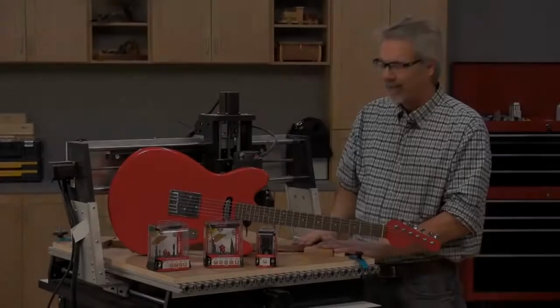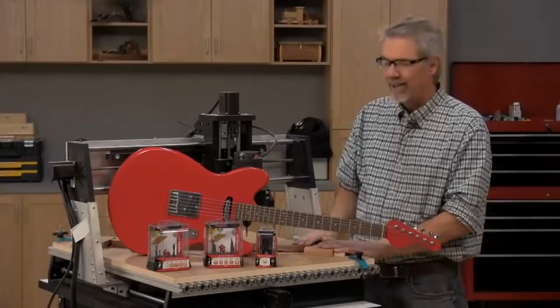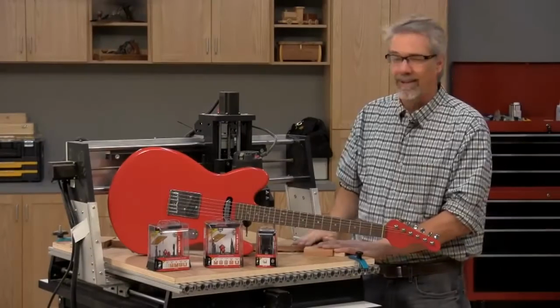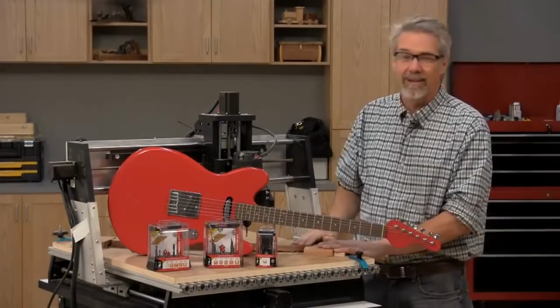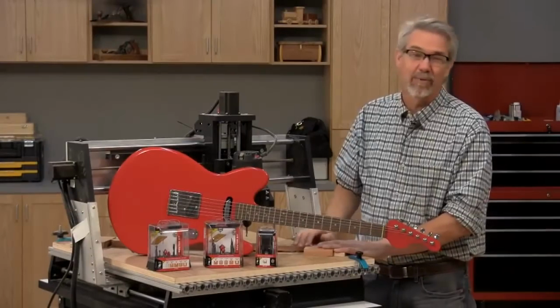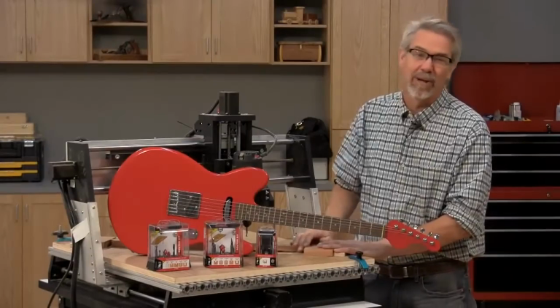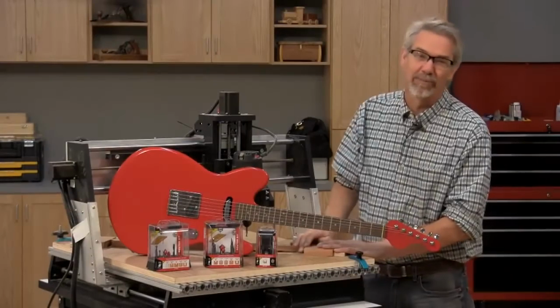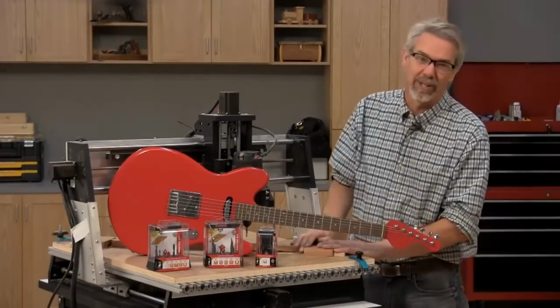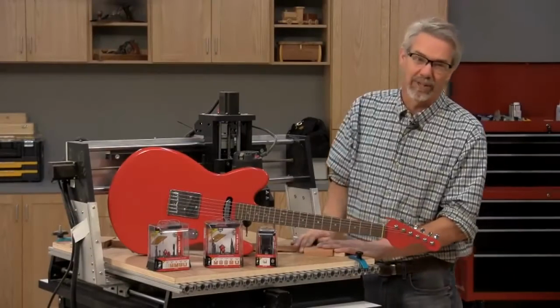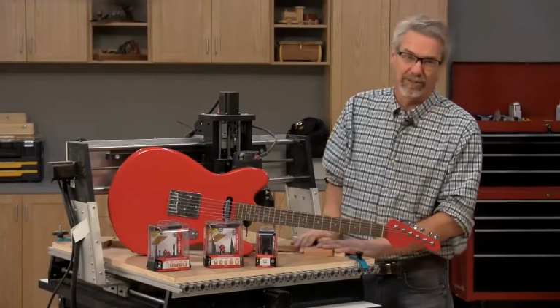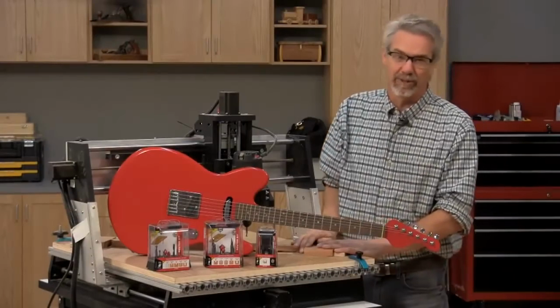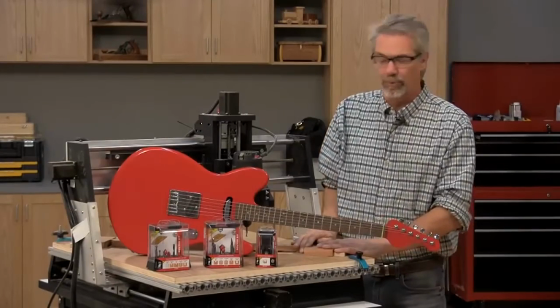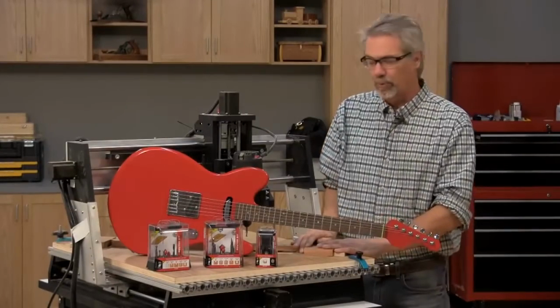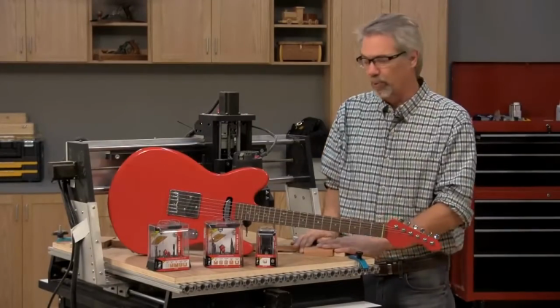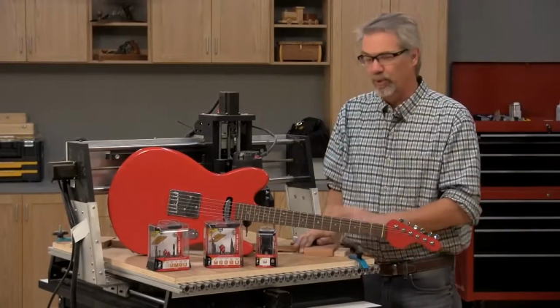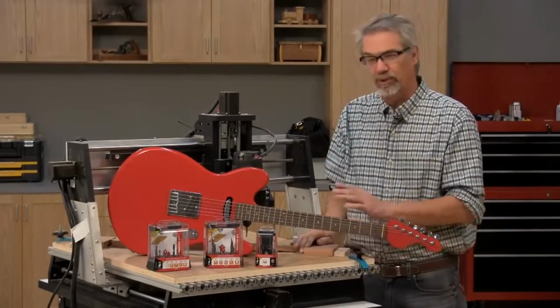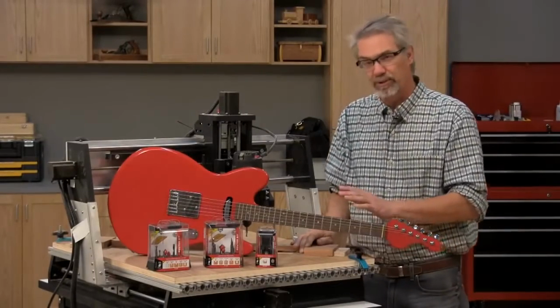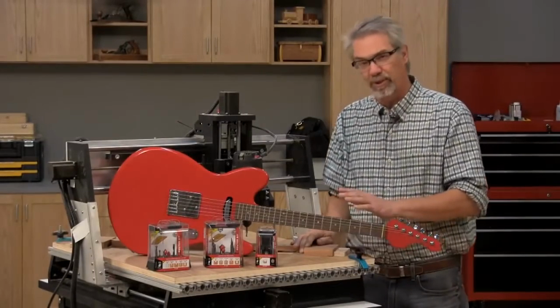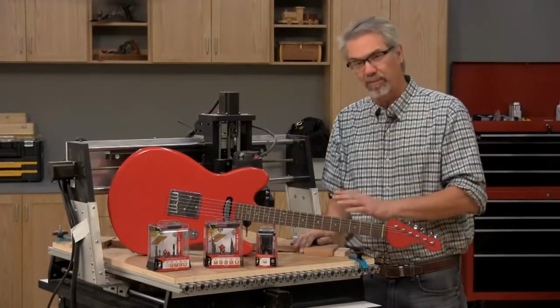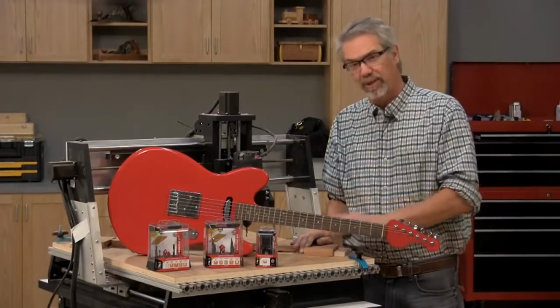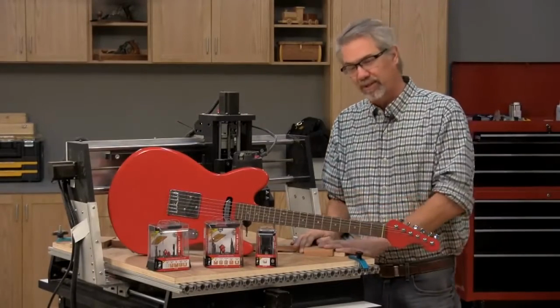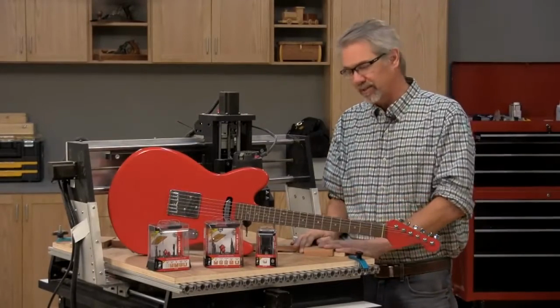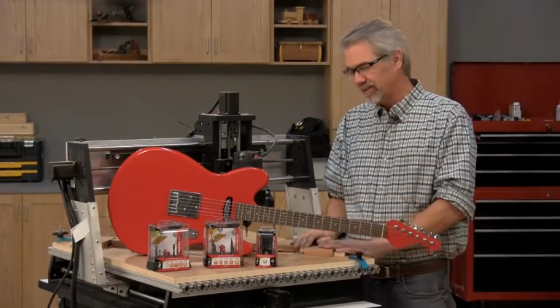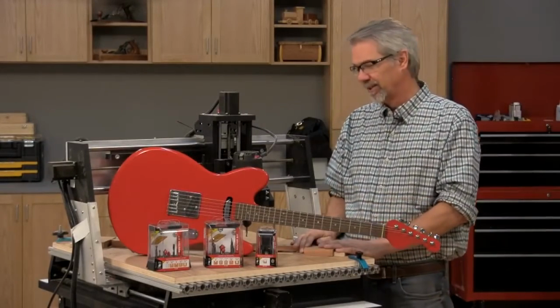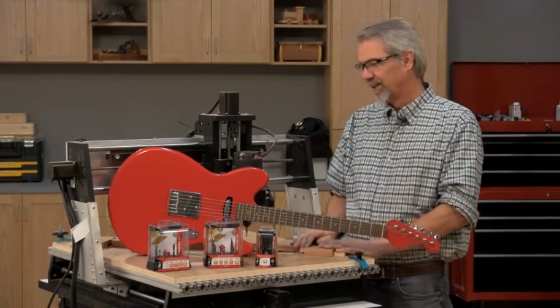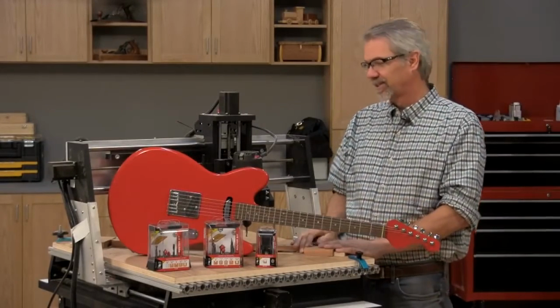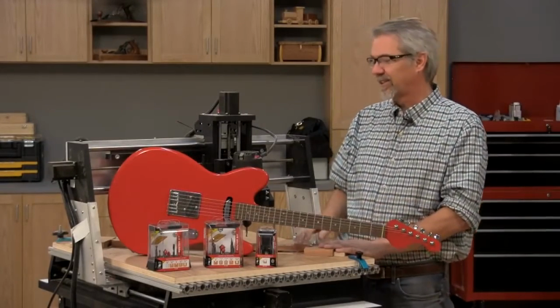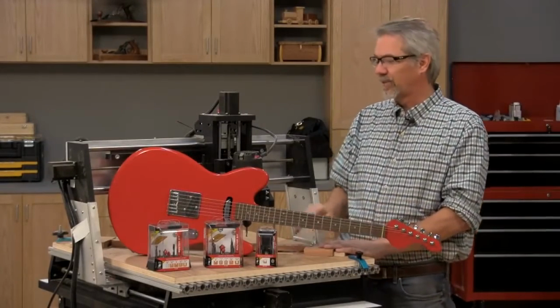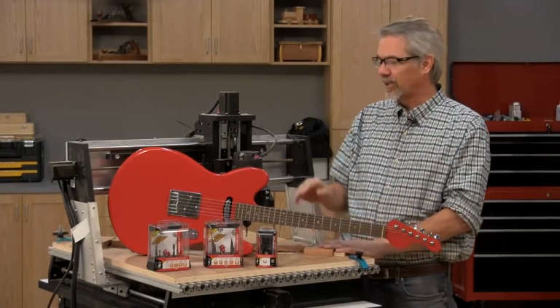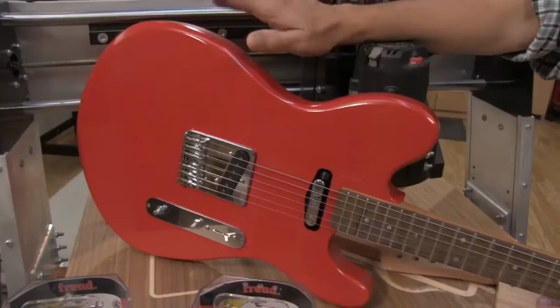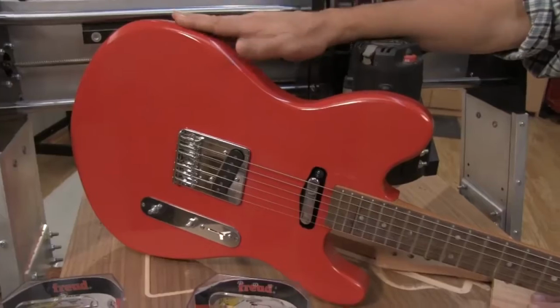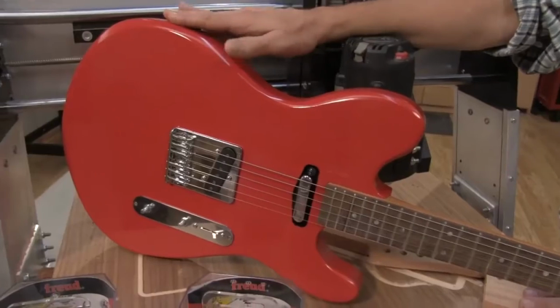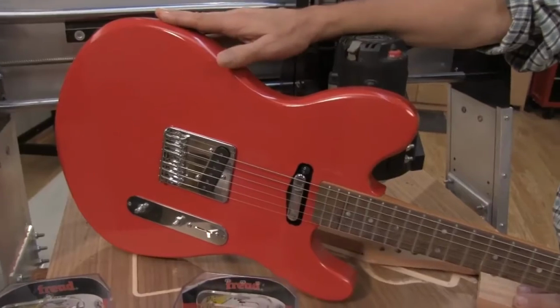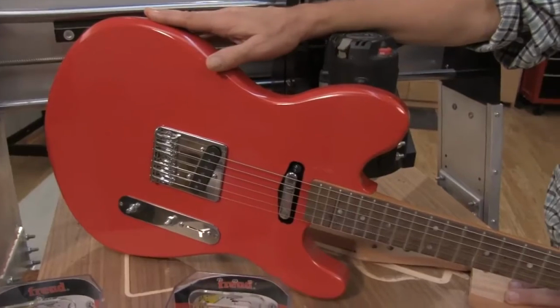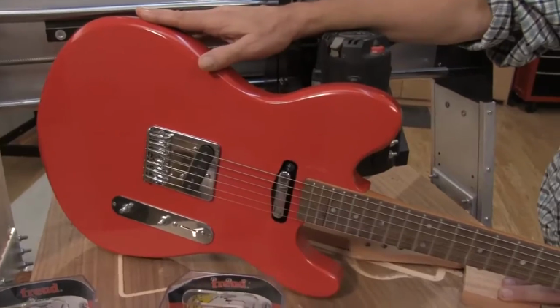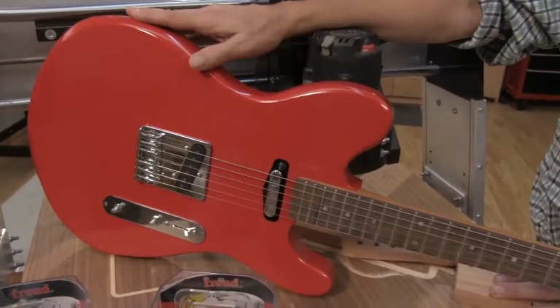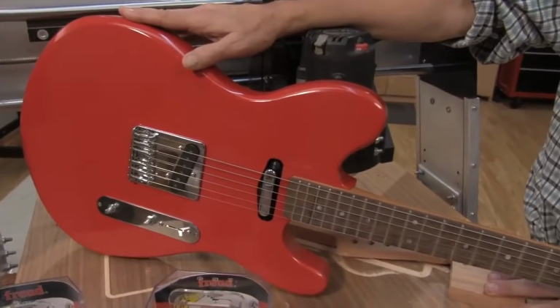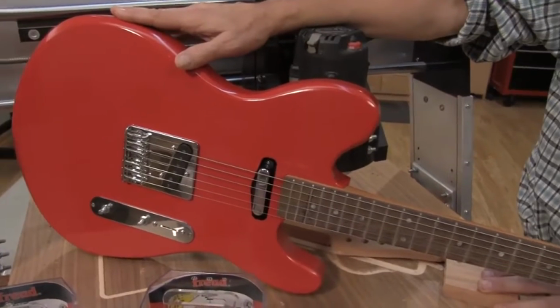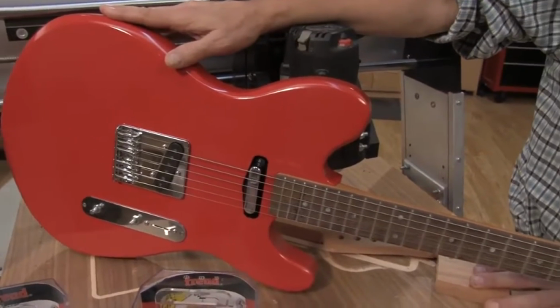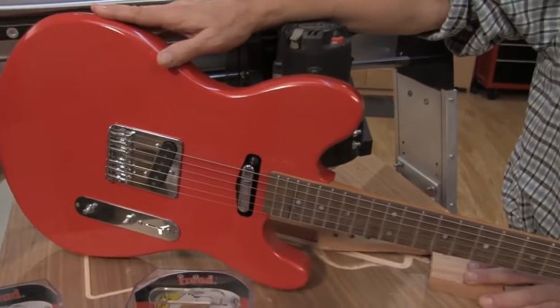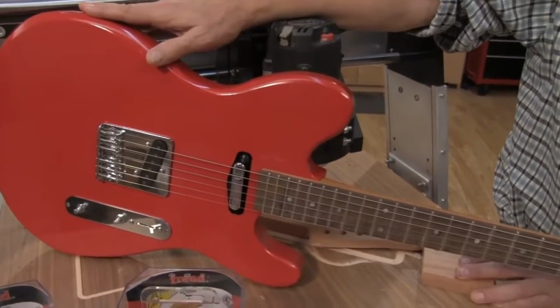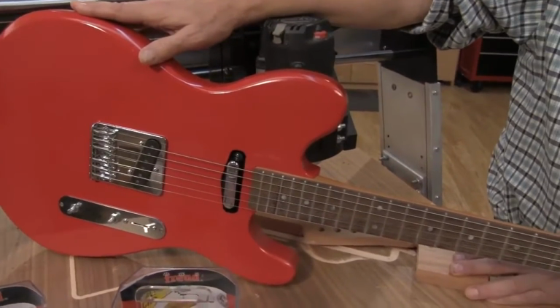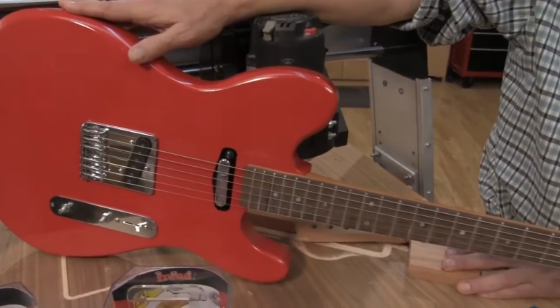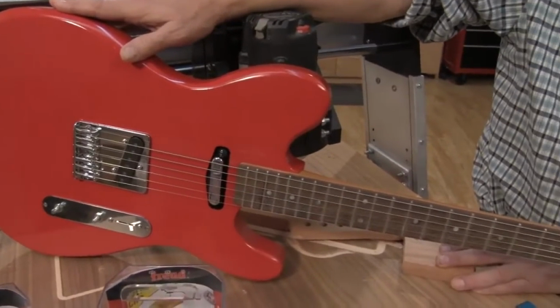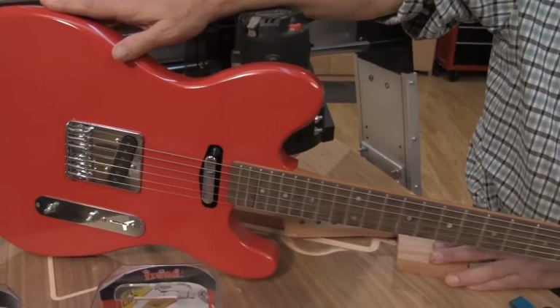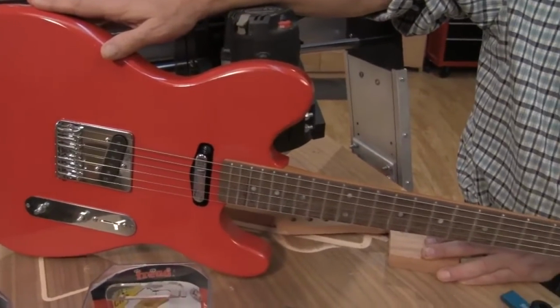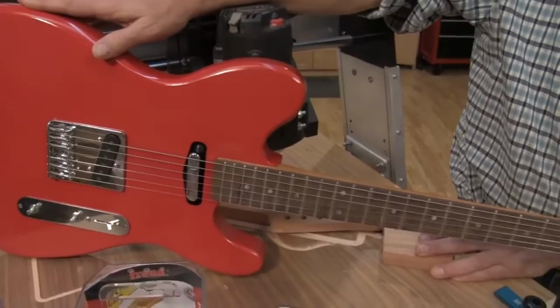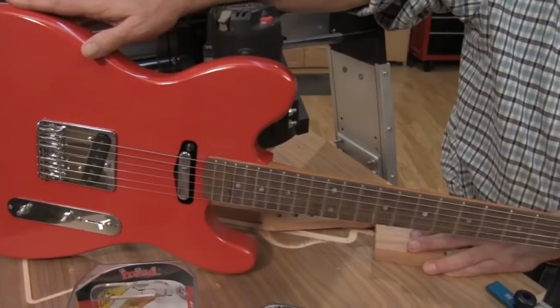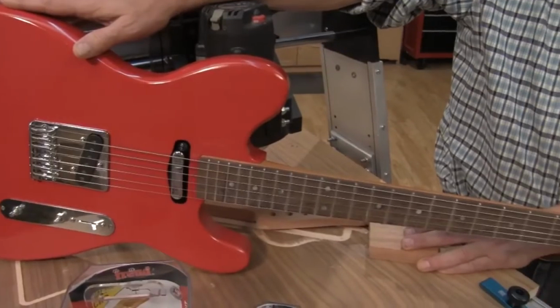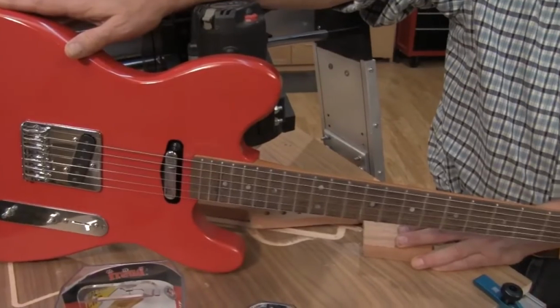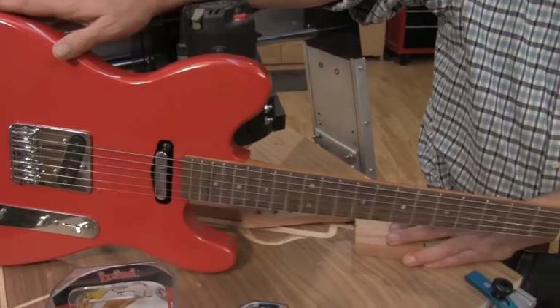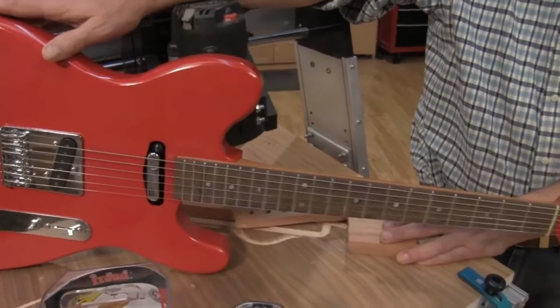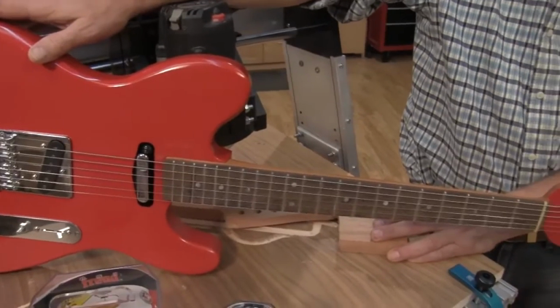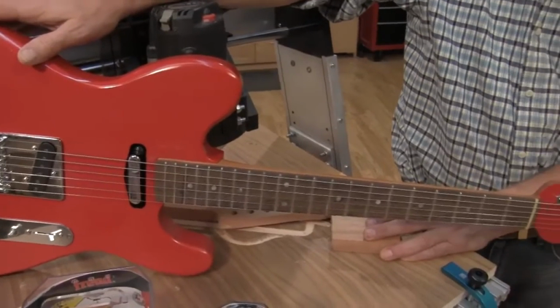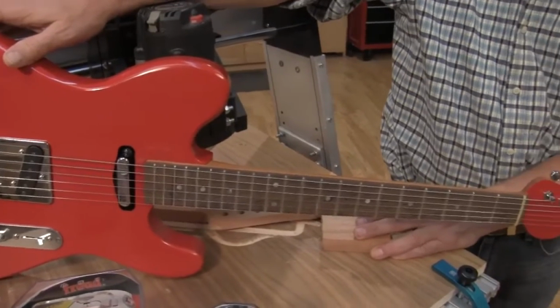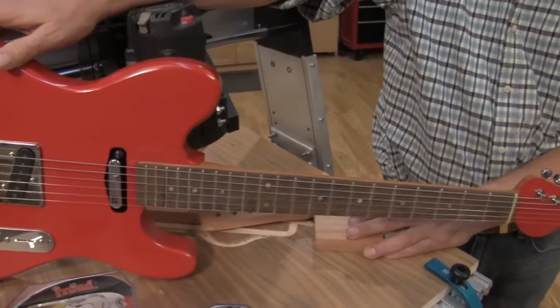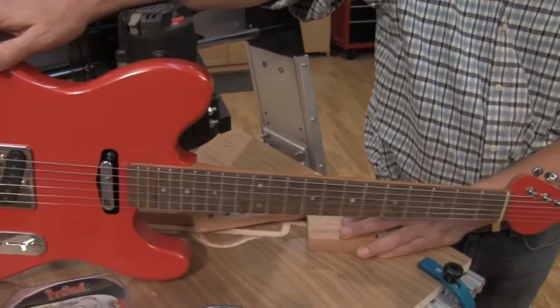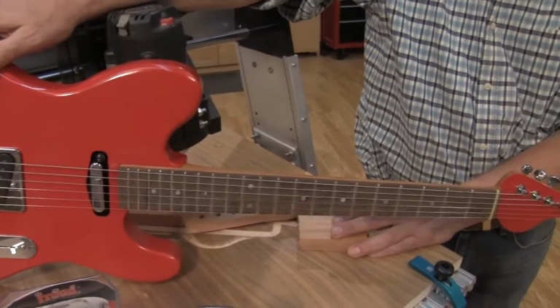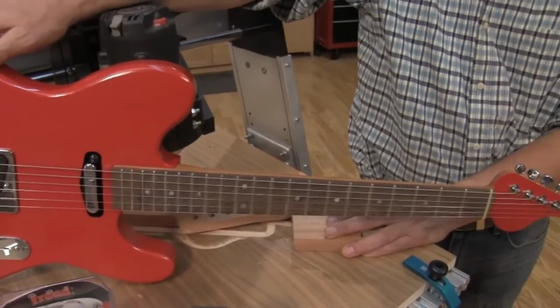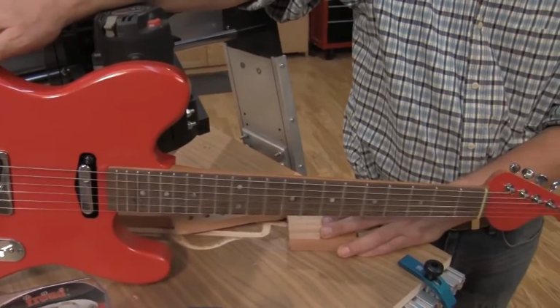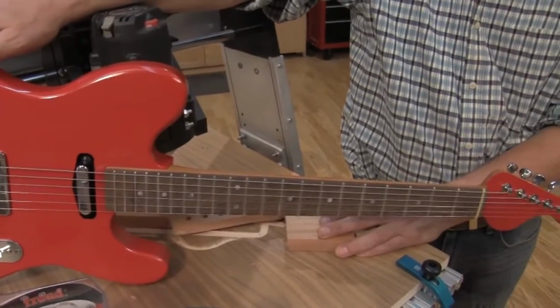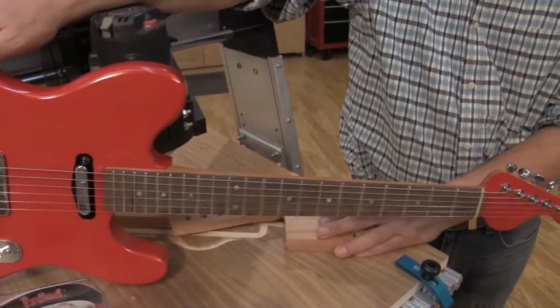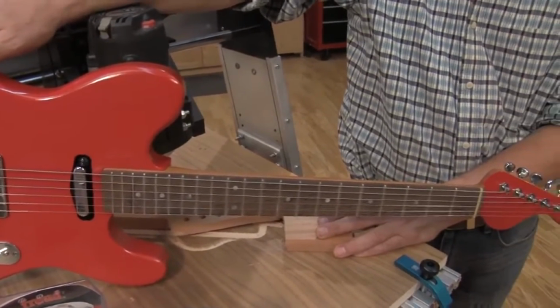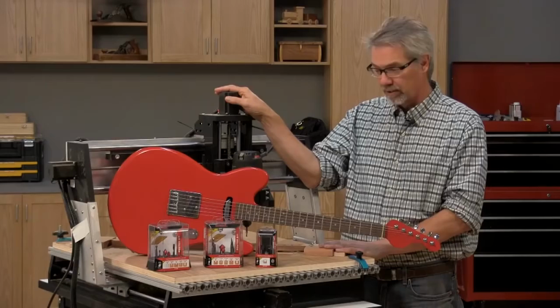Hi, I'm Rob Johnstone with Woodworkers Journal Magazine. Today we're going to take you through the steps of how to make an electric guitar using a CNC router.